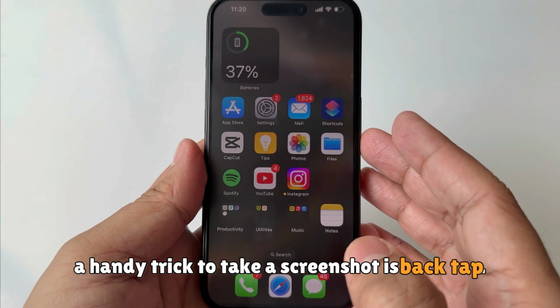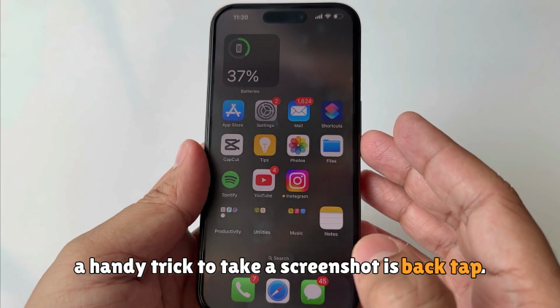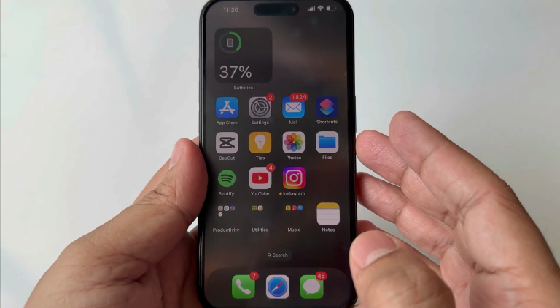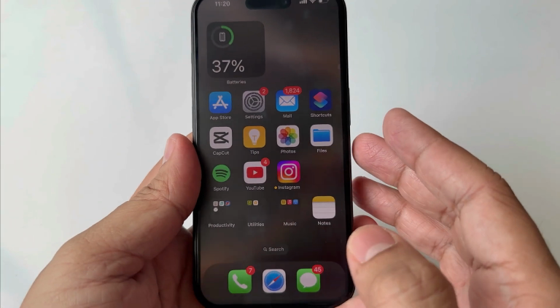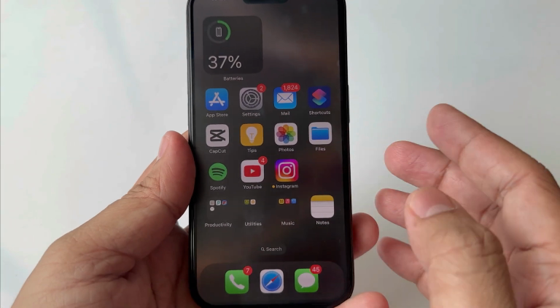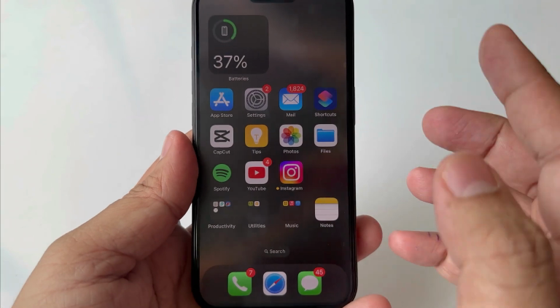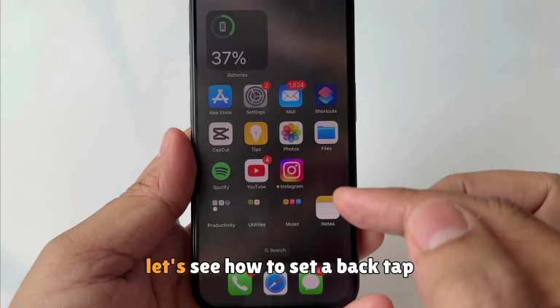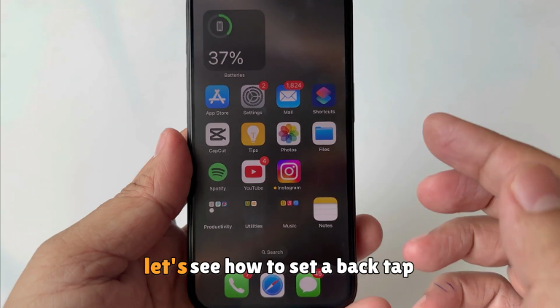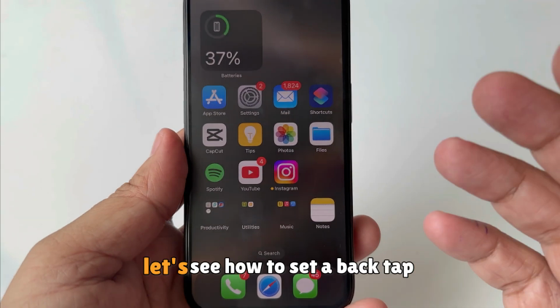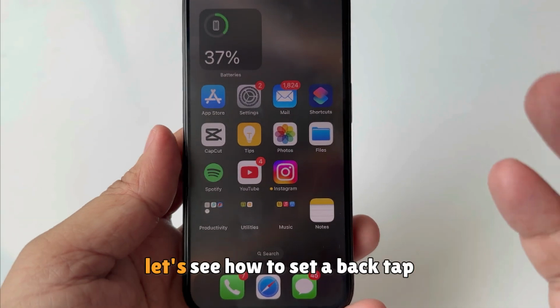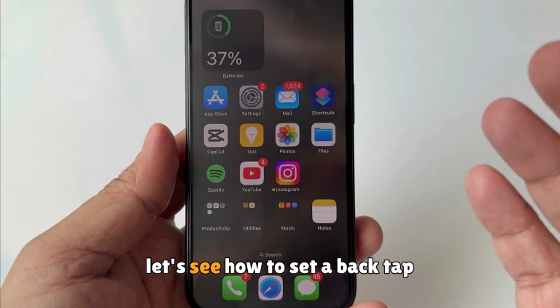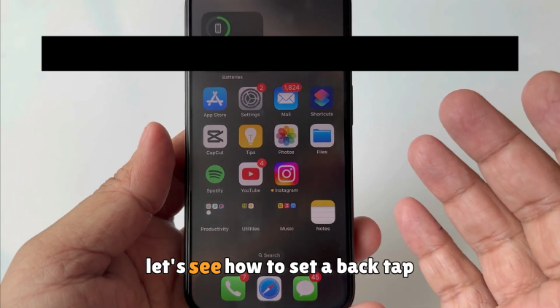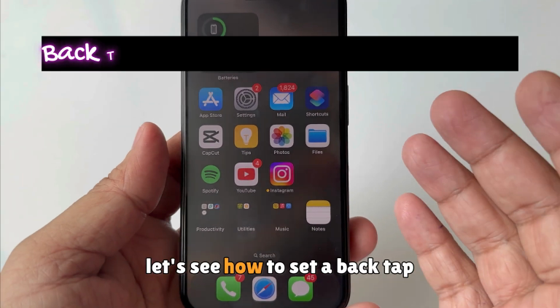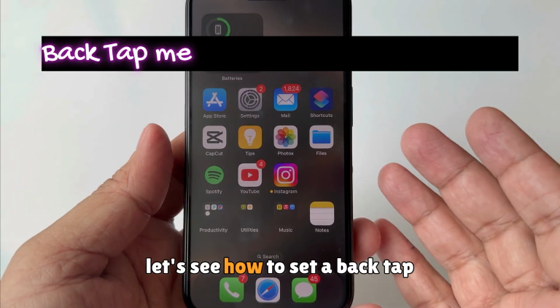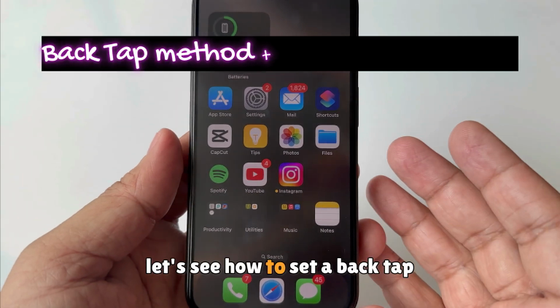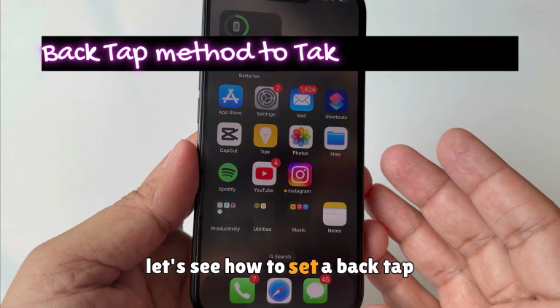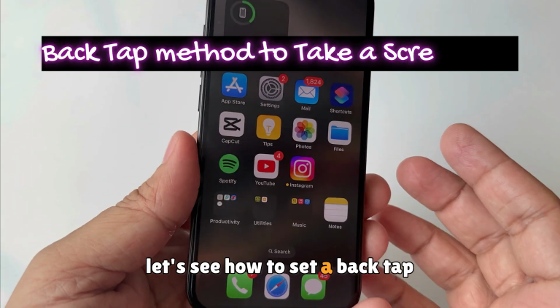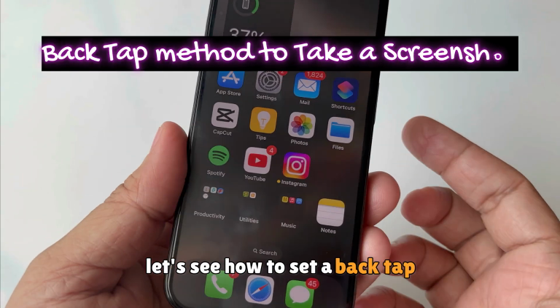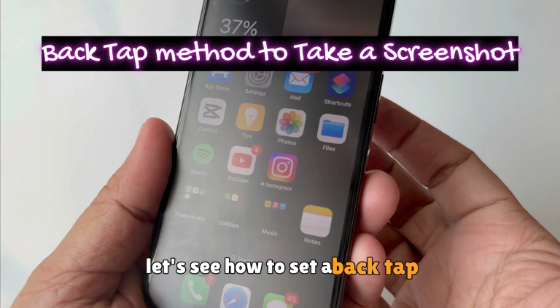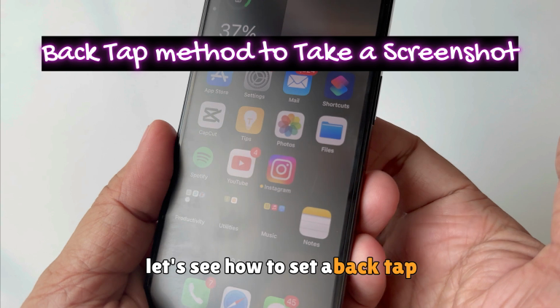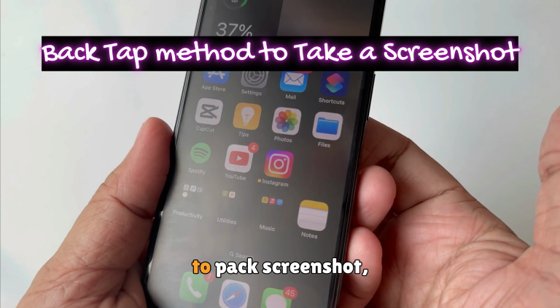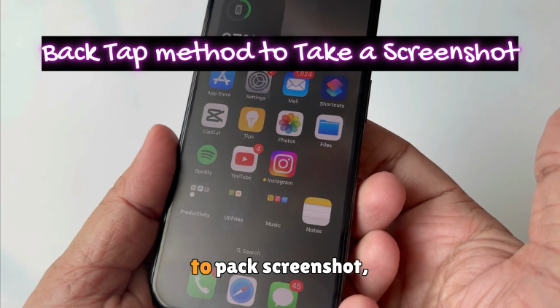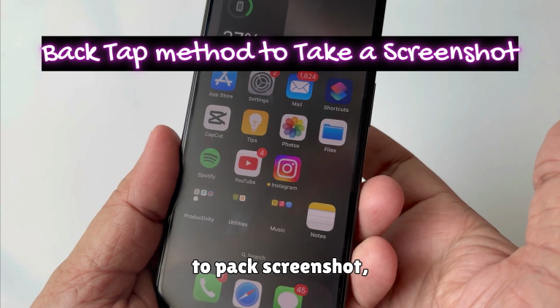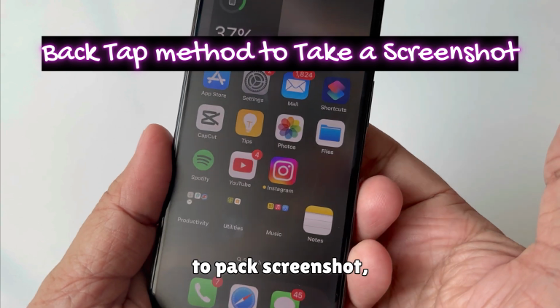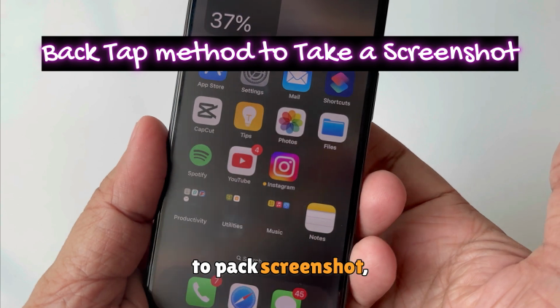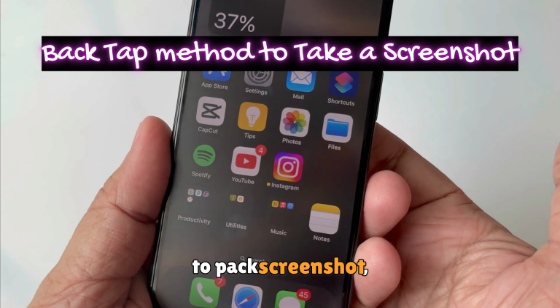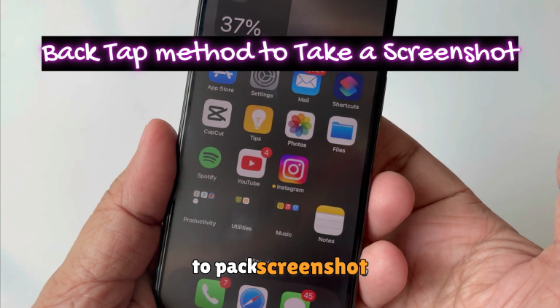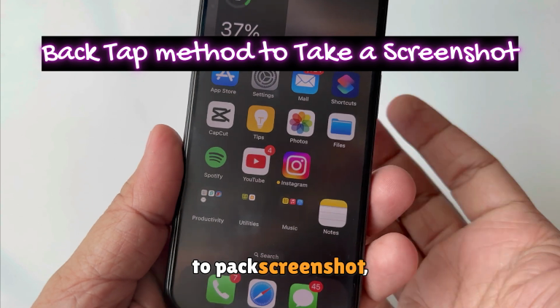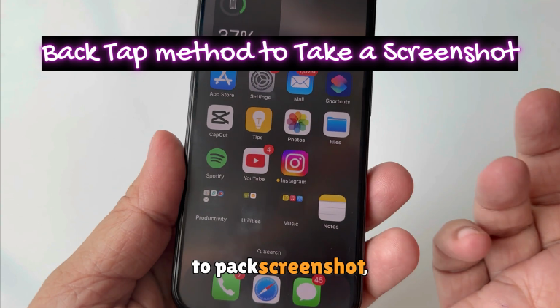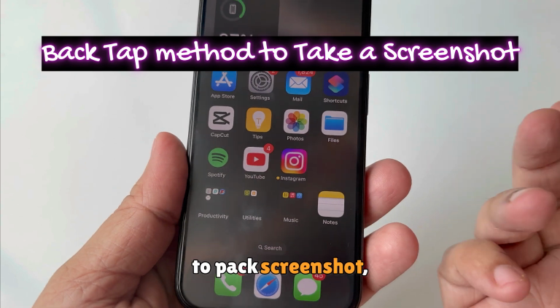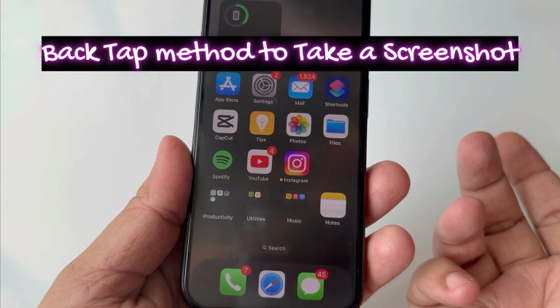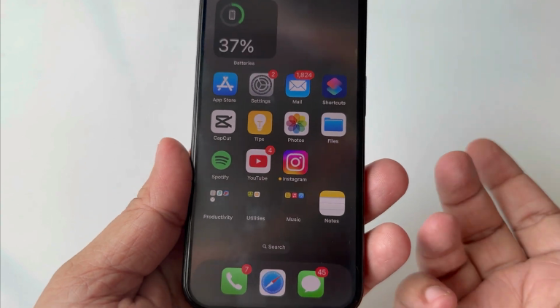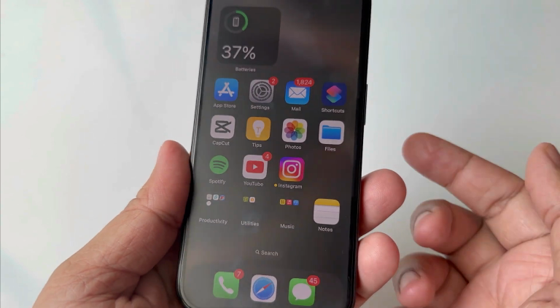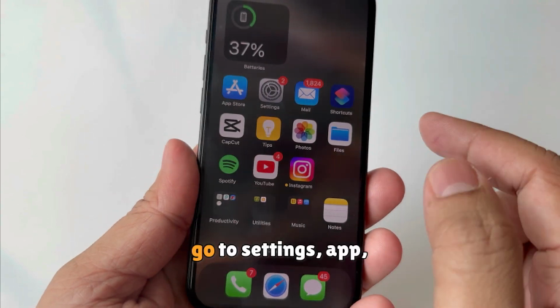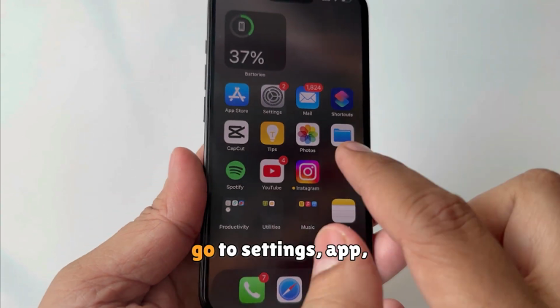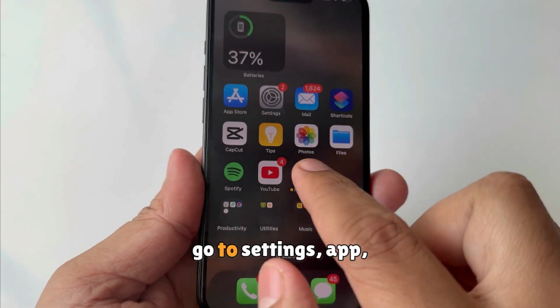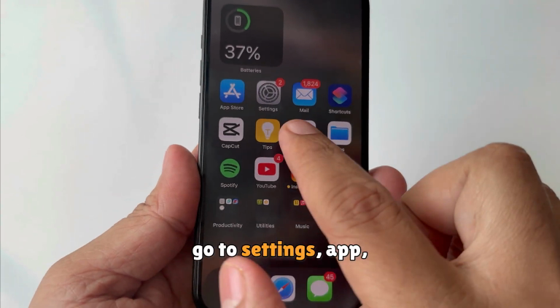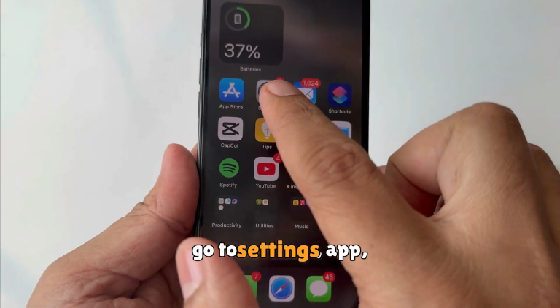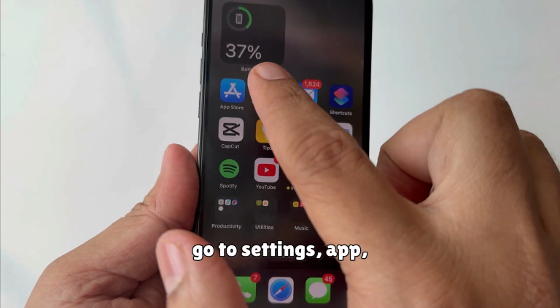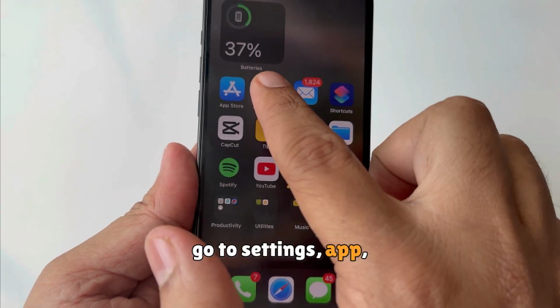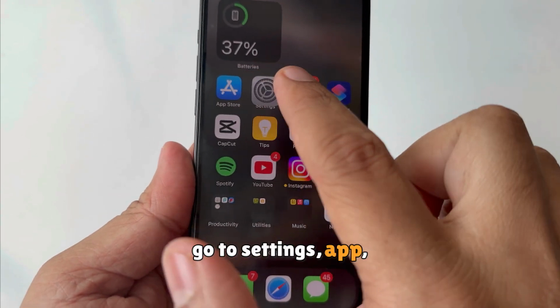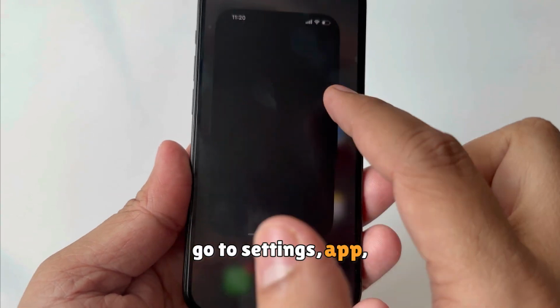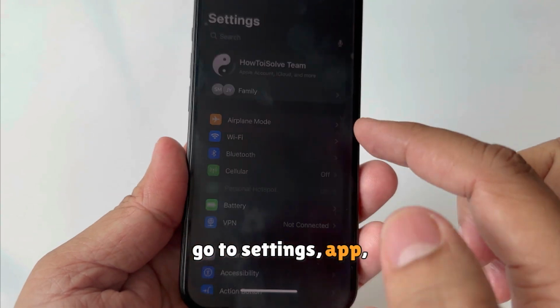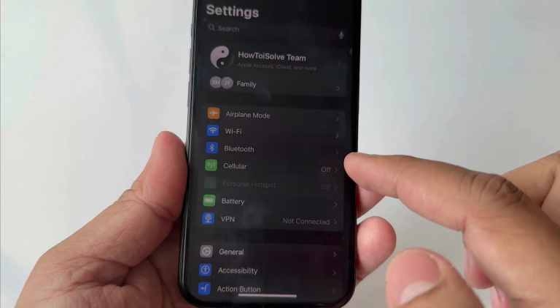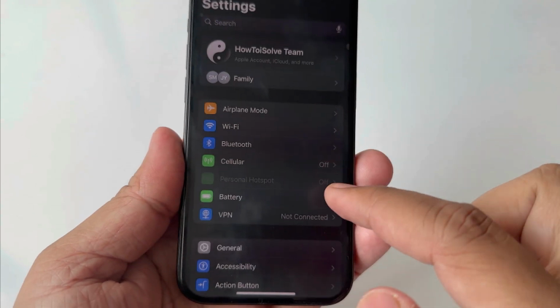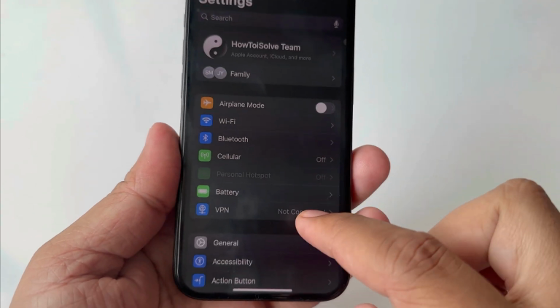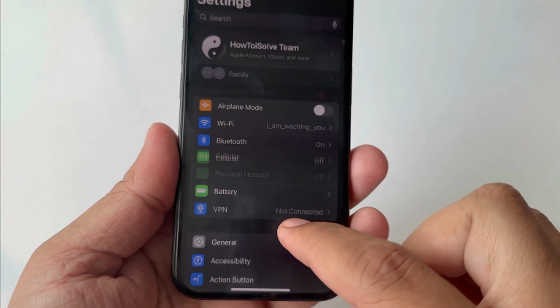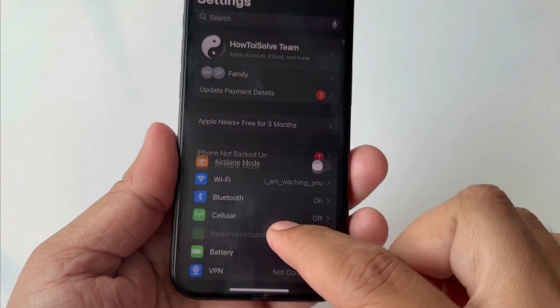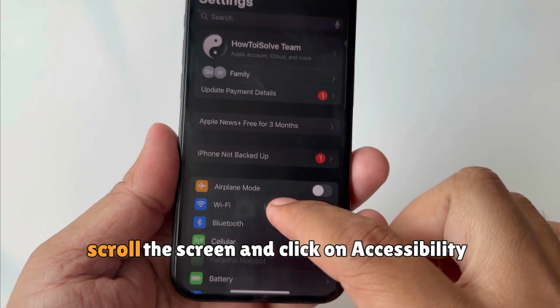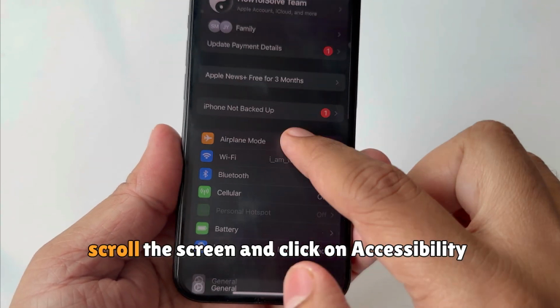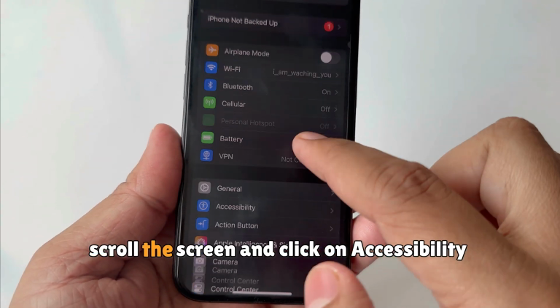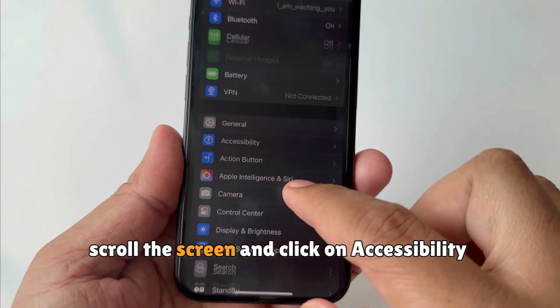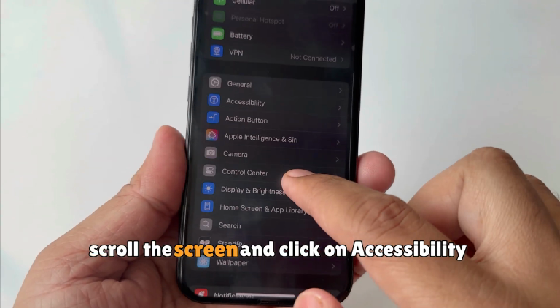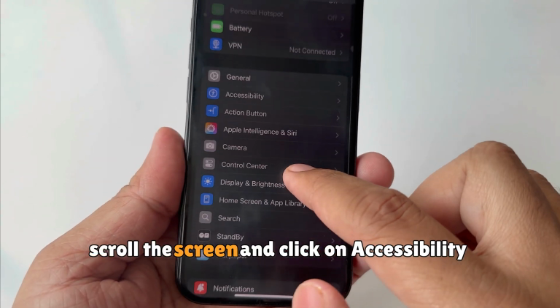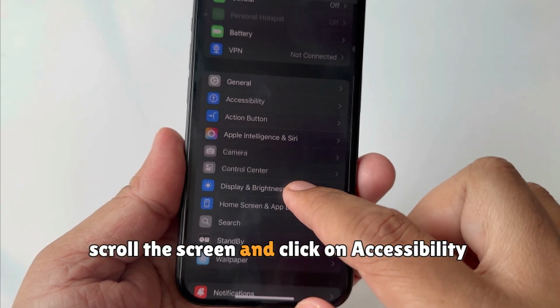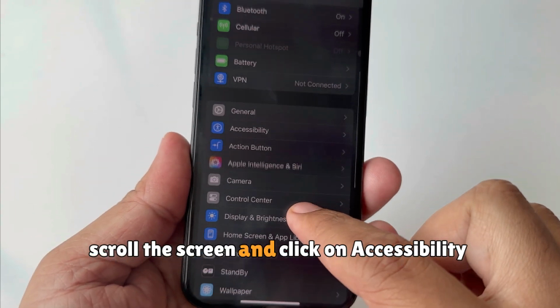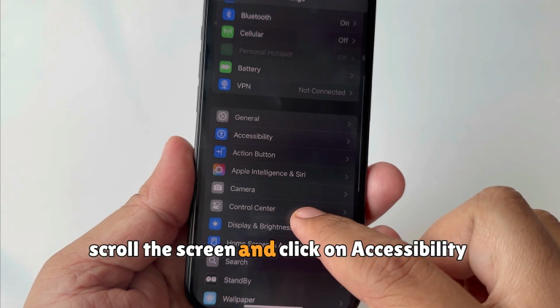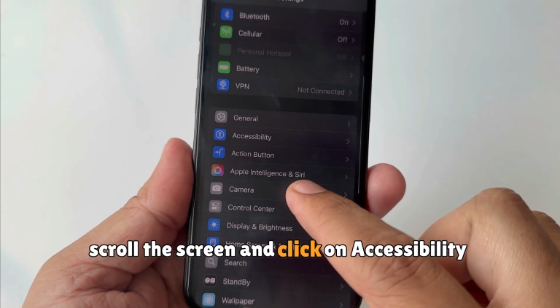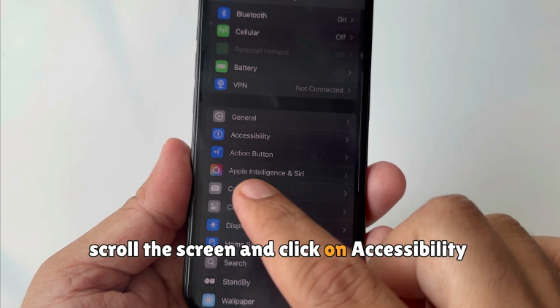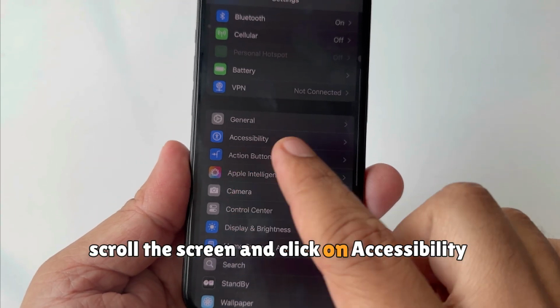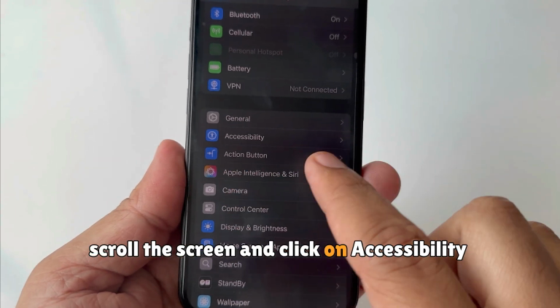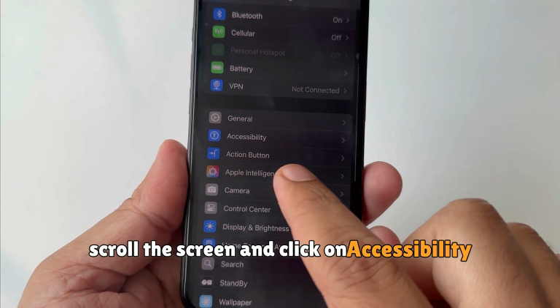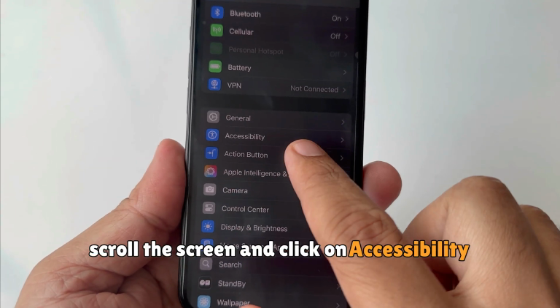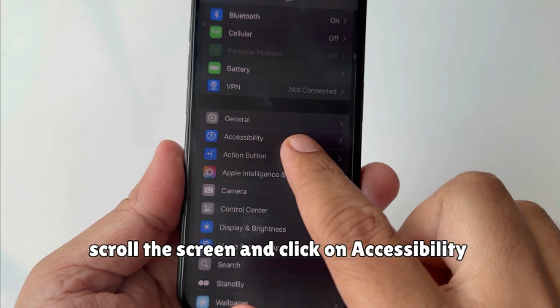Let's see how to set up back tap to take a screenshot. Go to the Settings app, scroll the screen, and click on Accessibility.